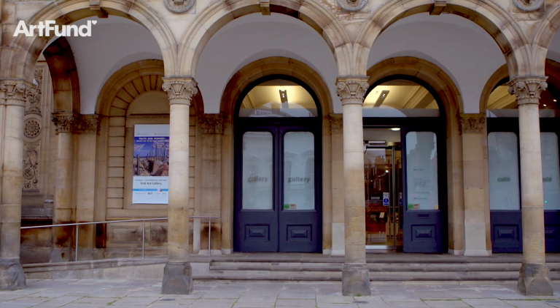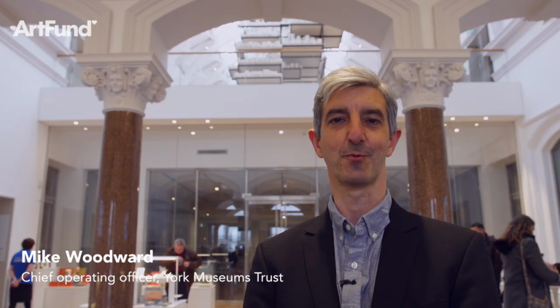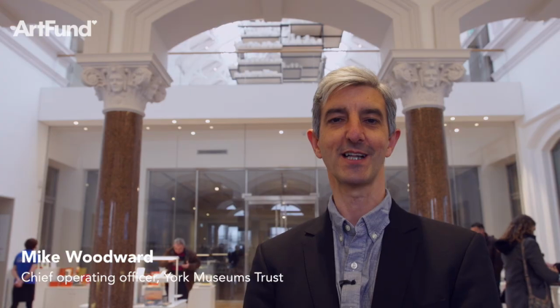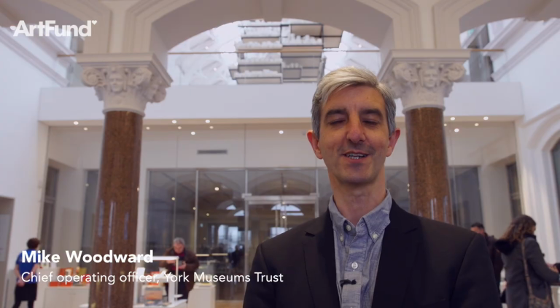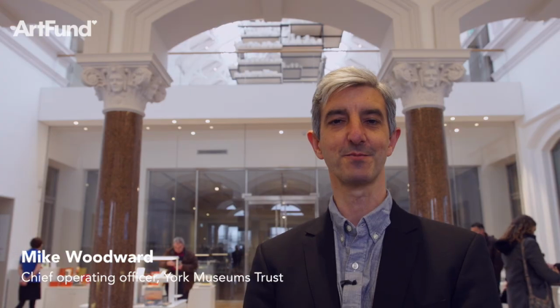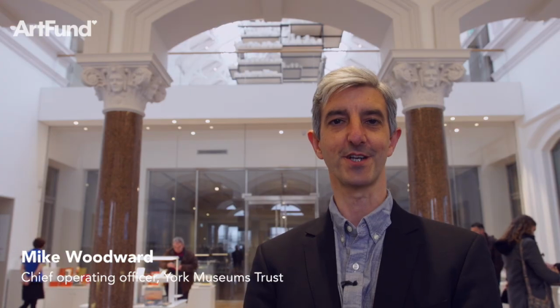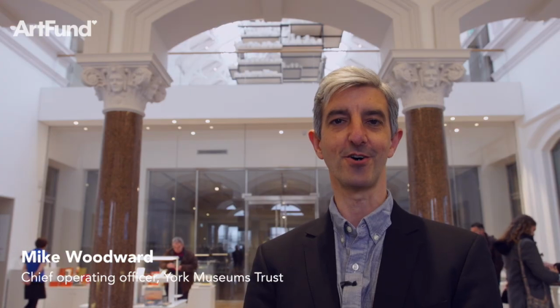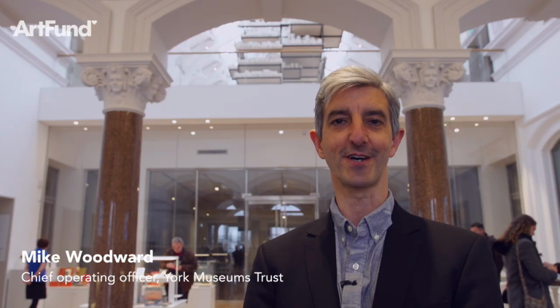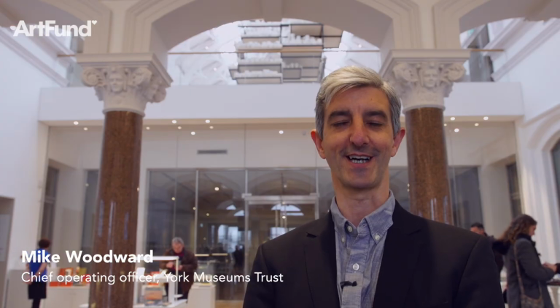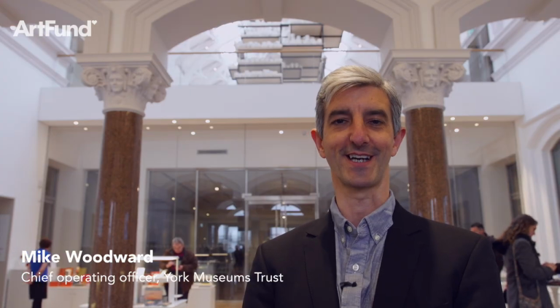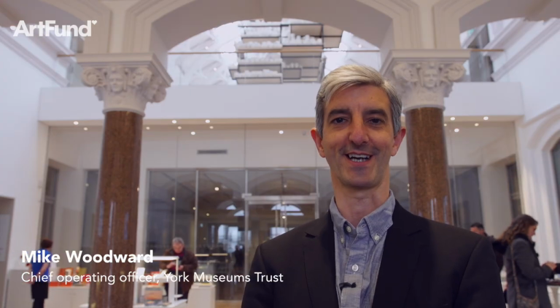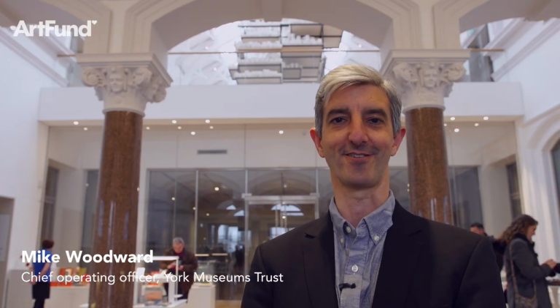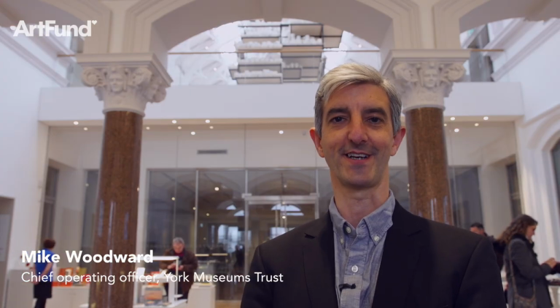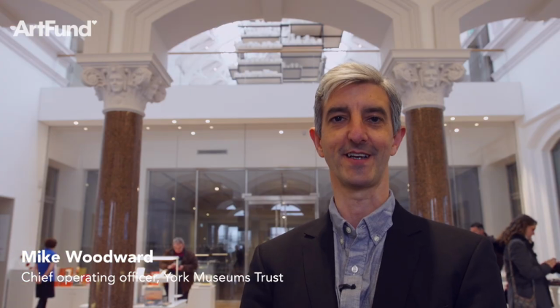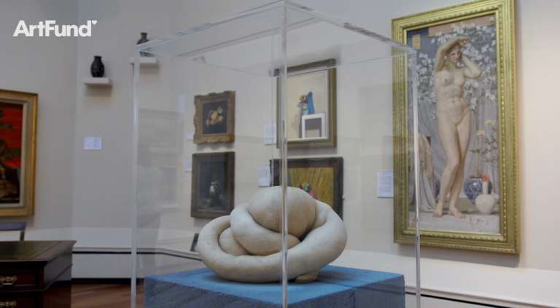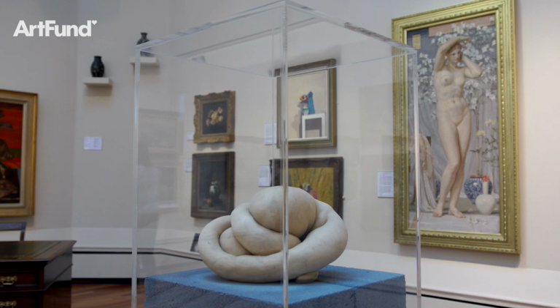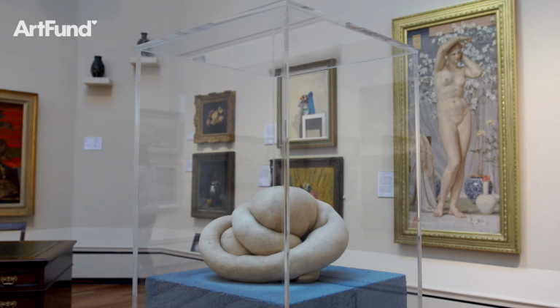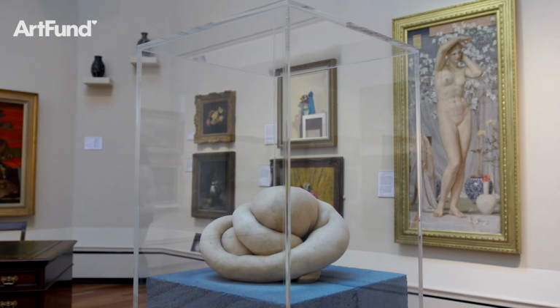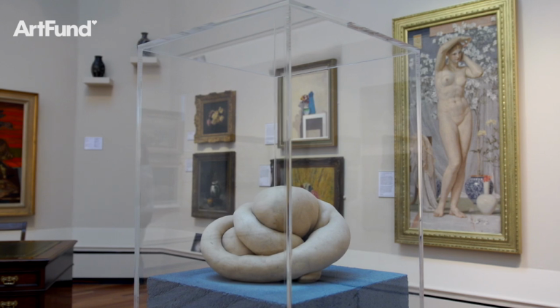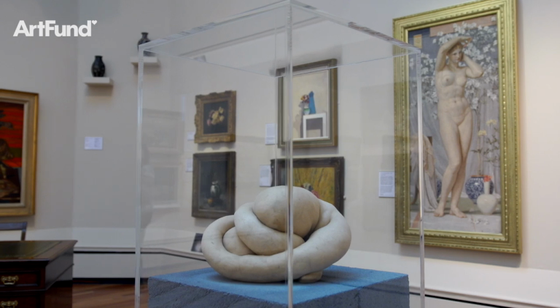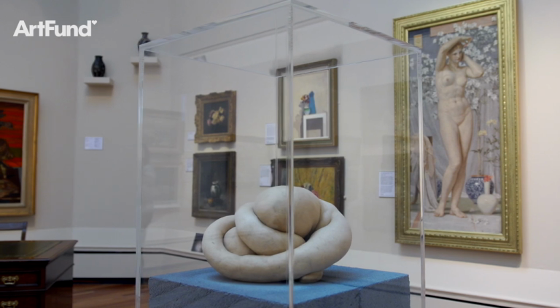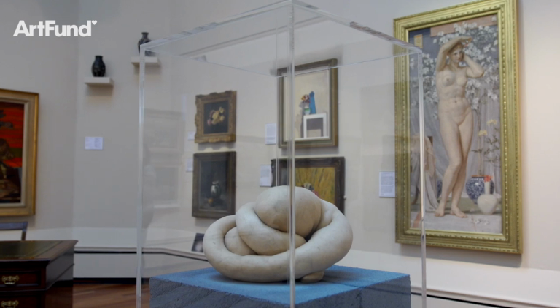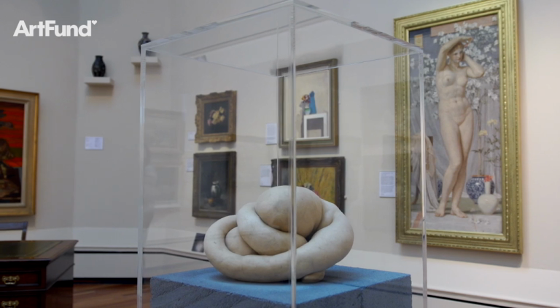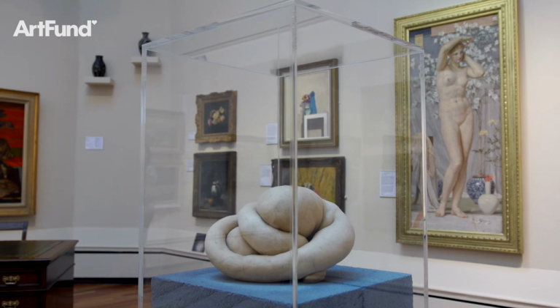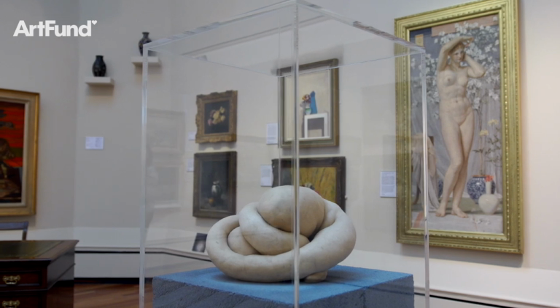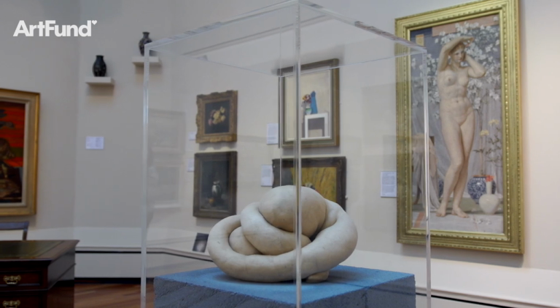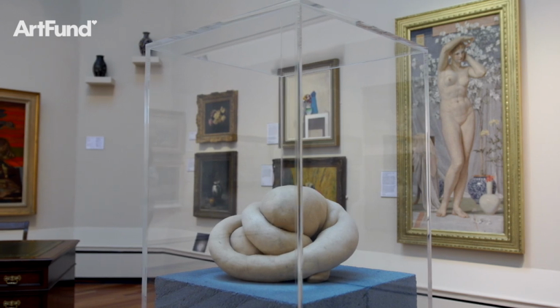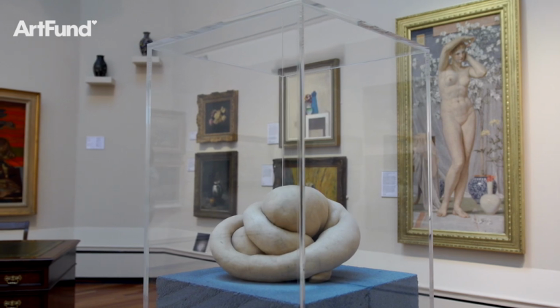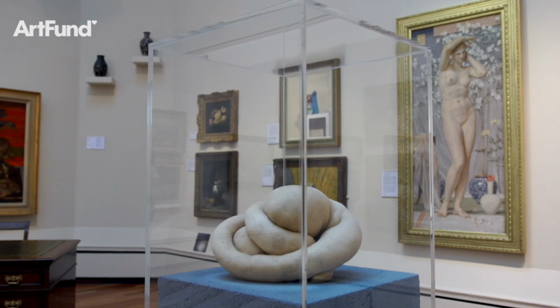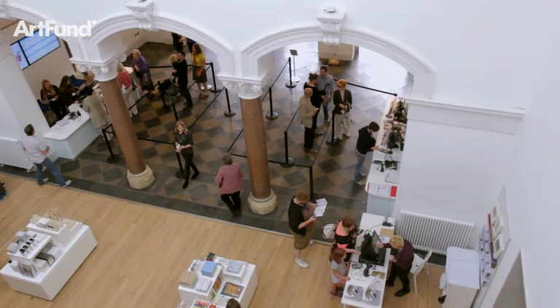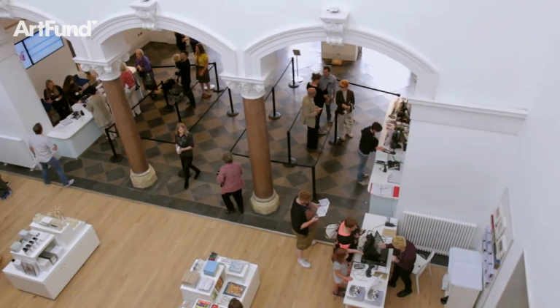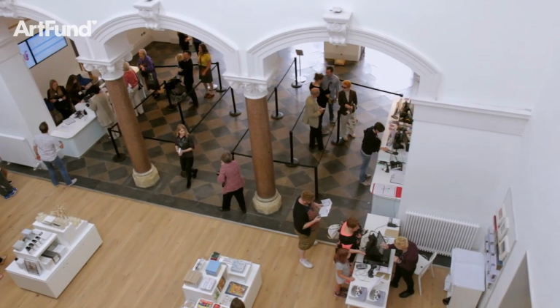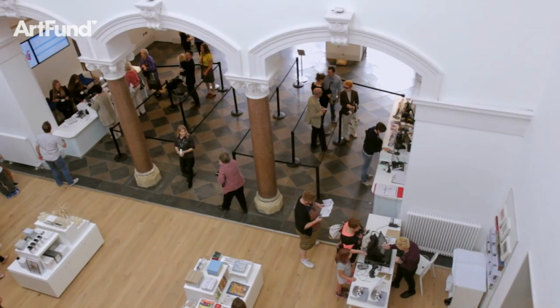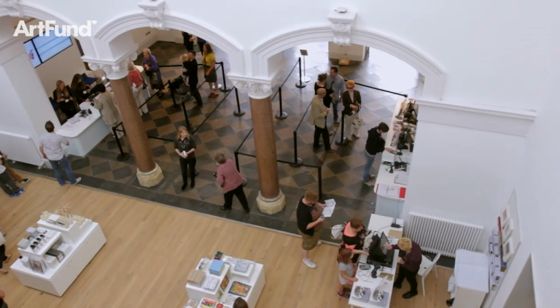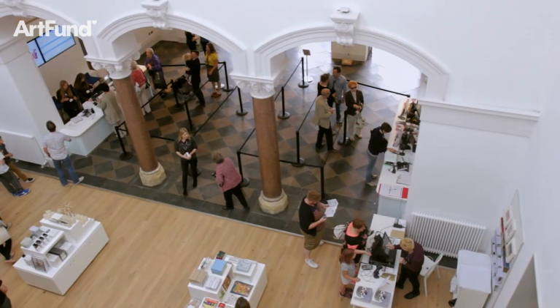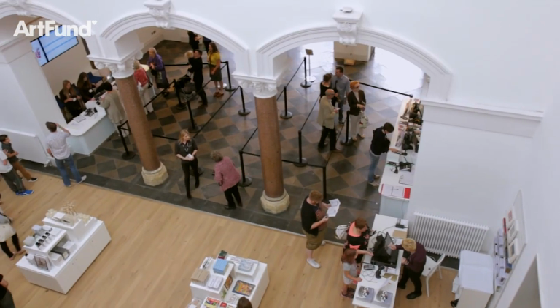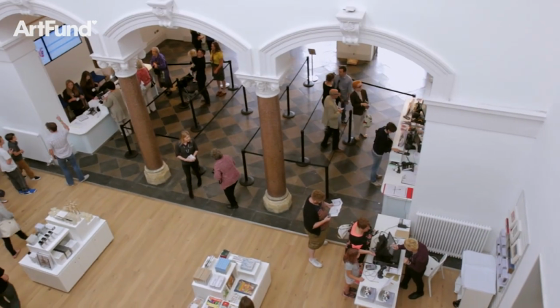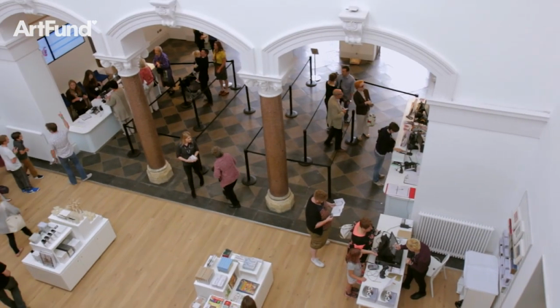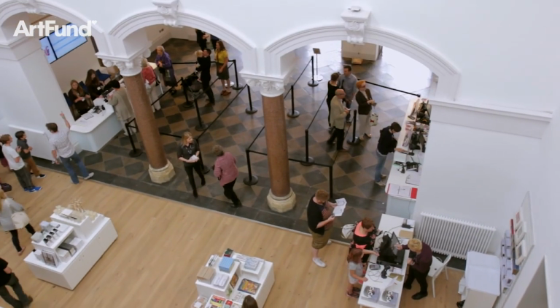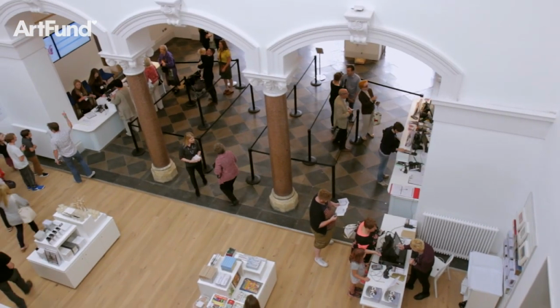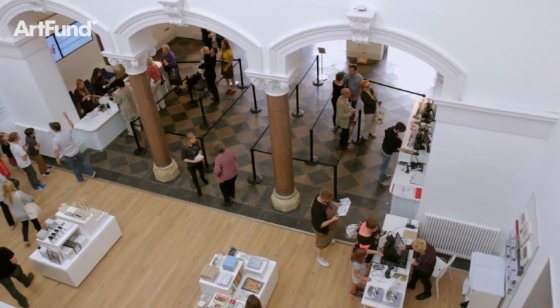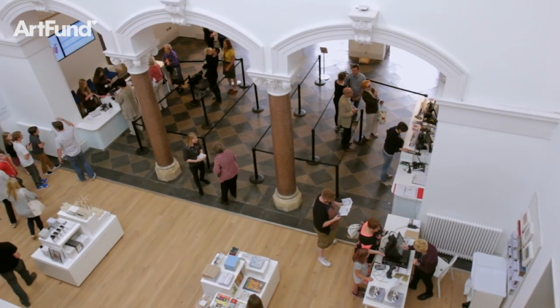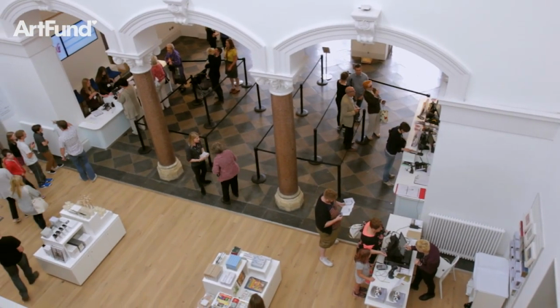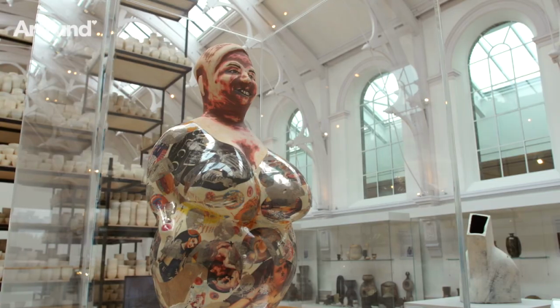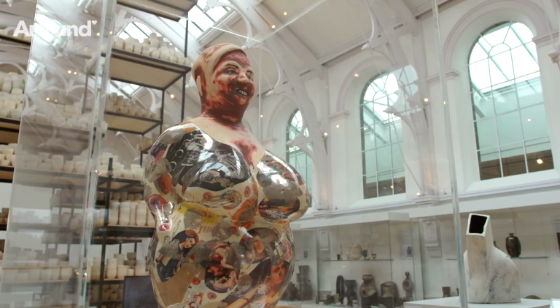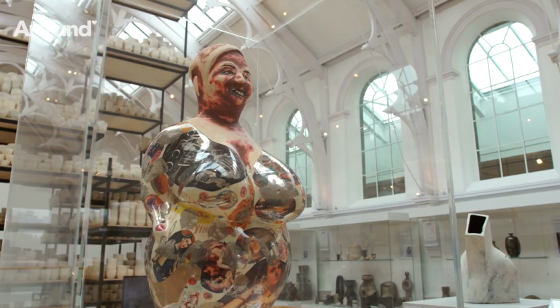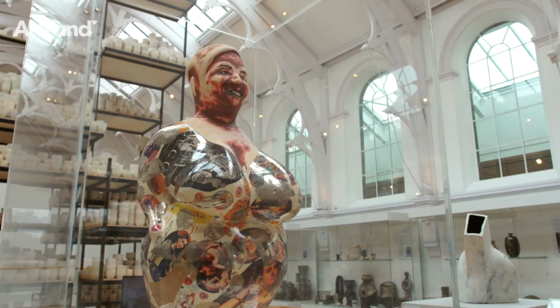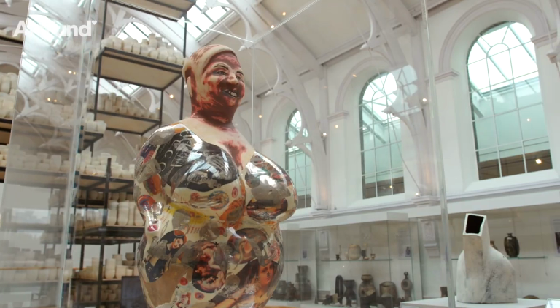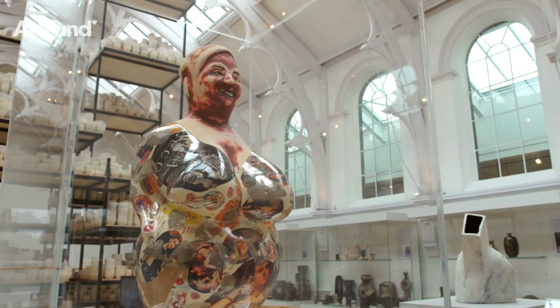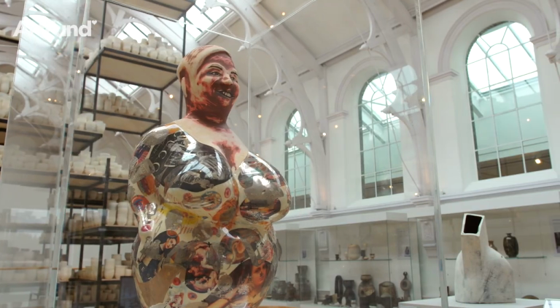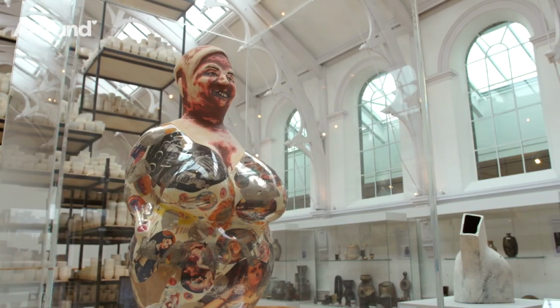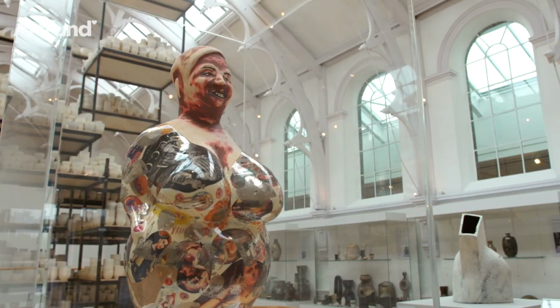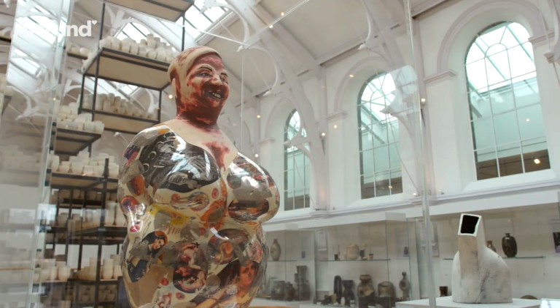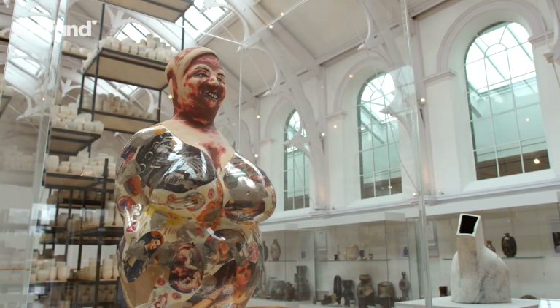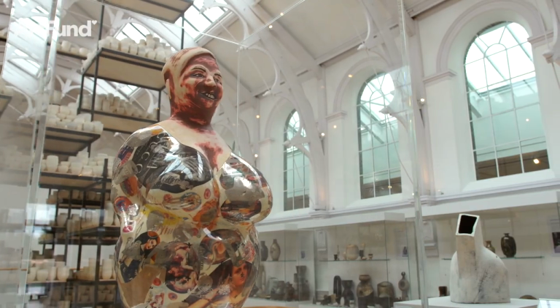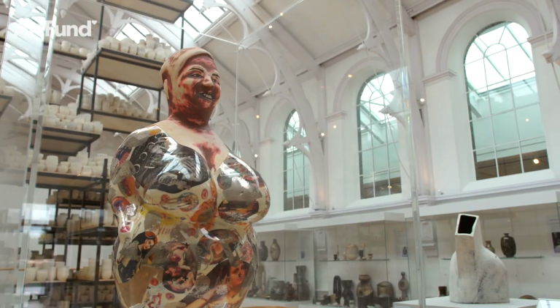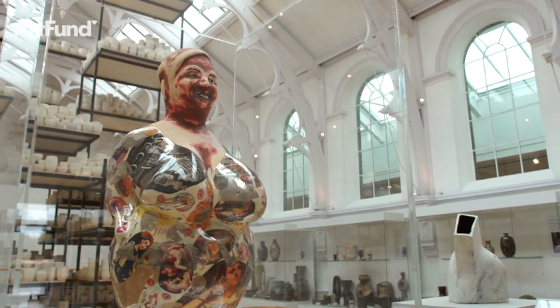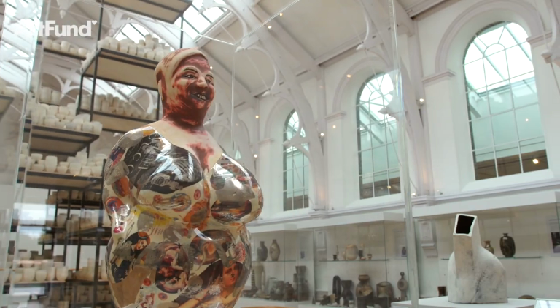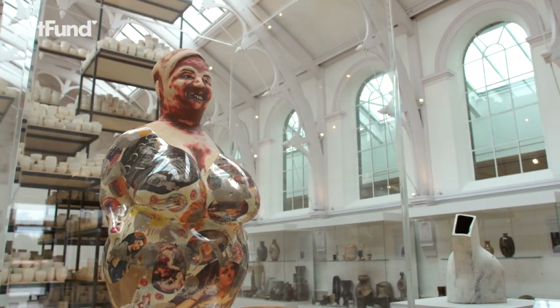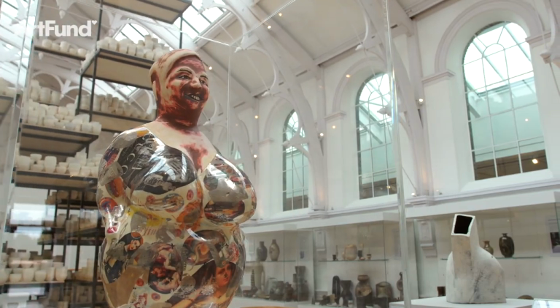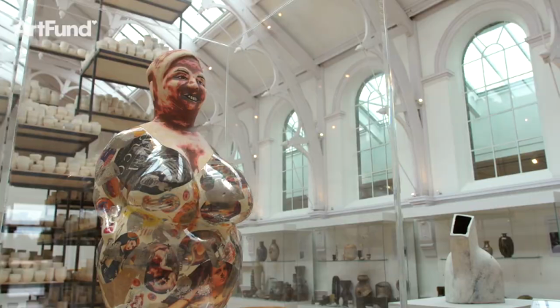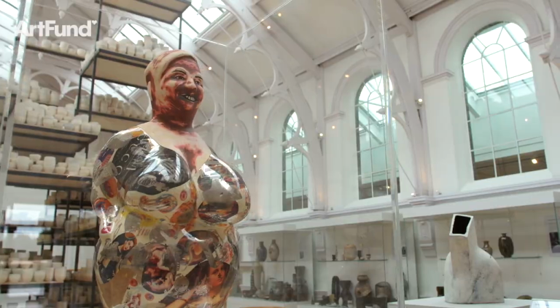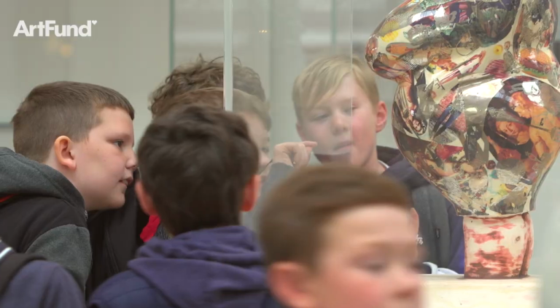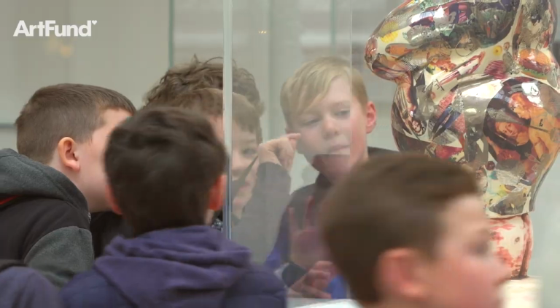Welcome to York Art Gallery, home to 600 years of fantastic art, including one of the best collections of ceramic art in the world.